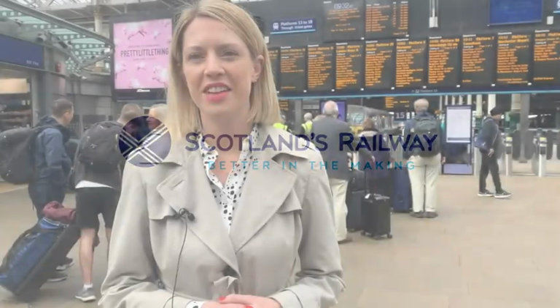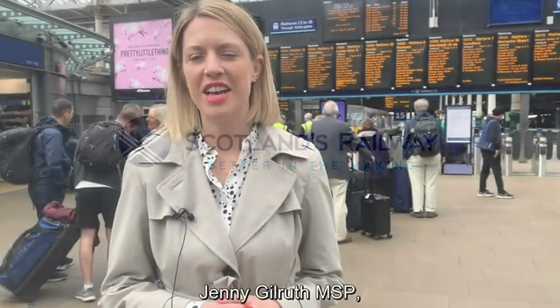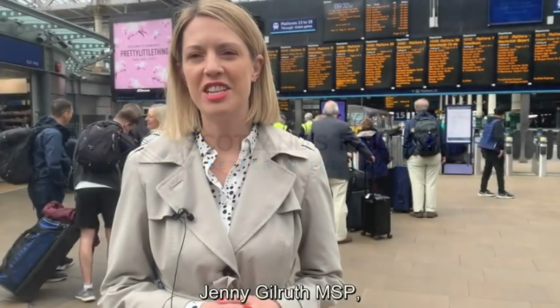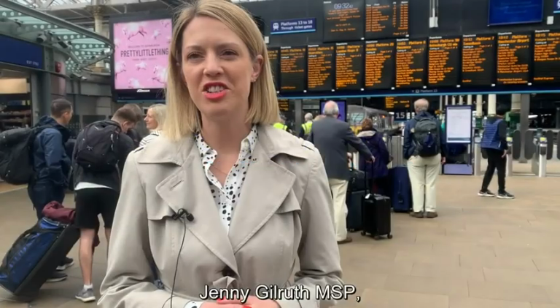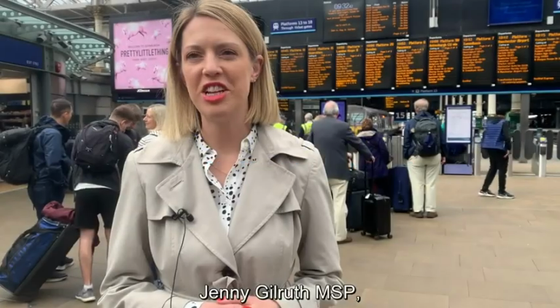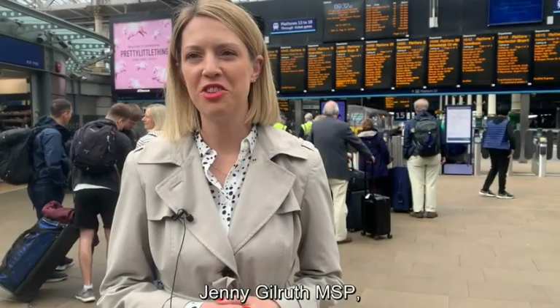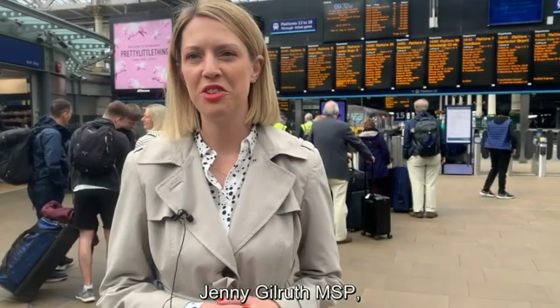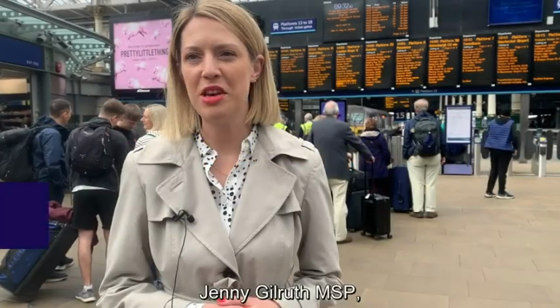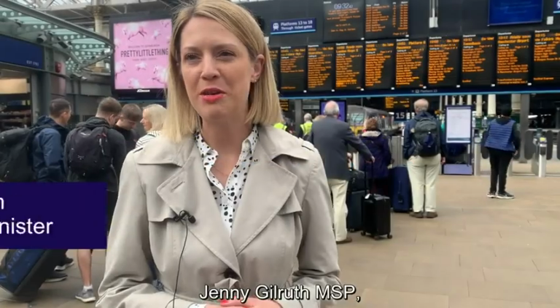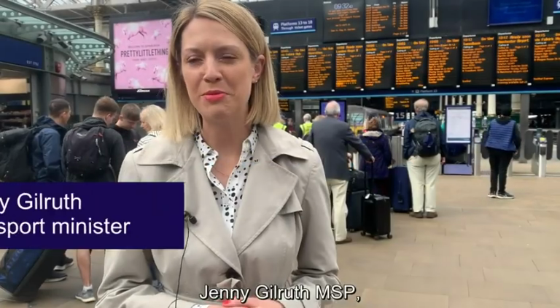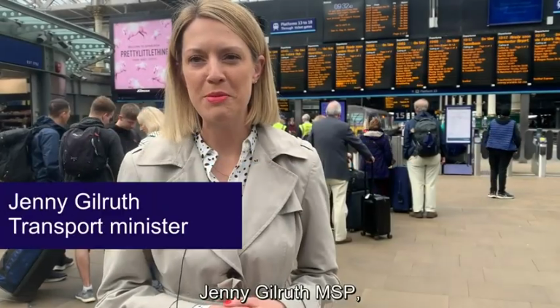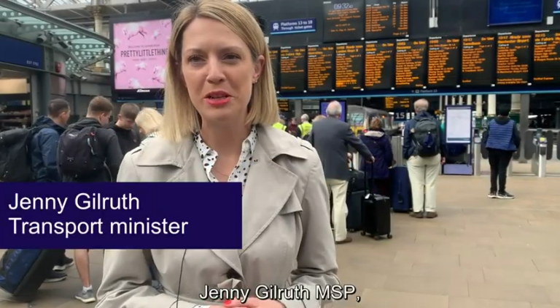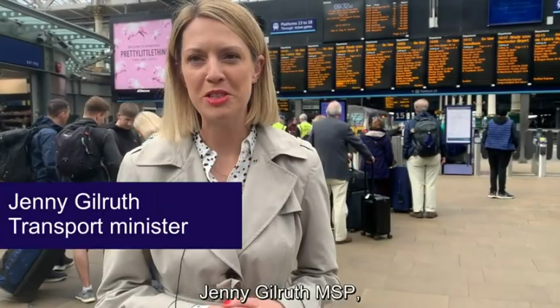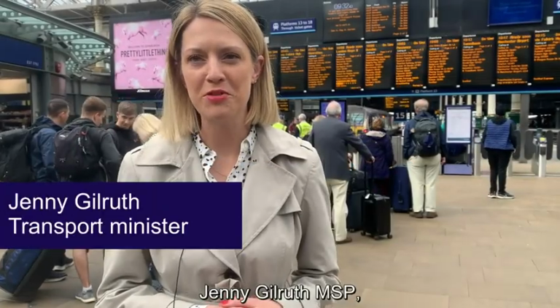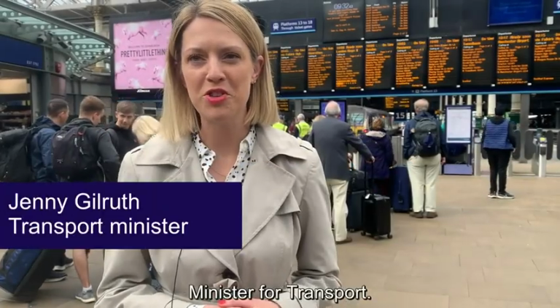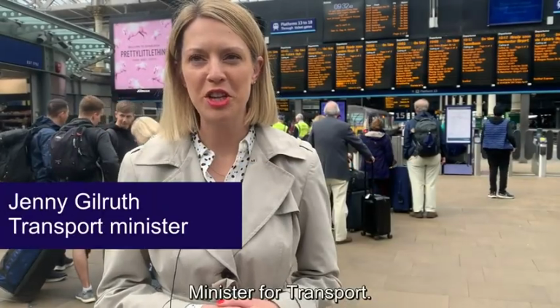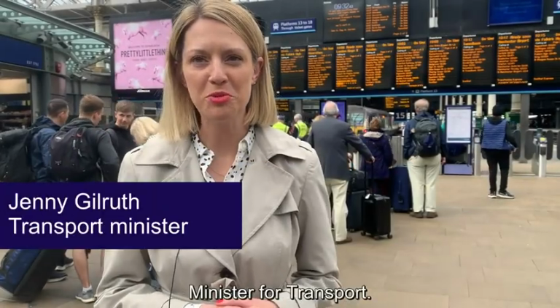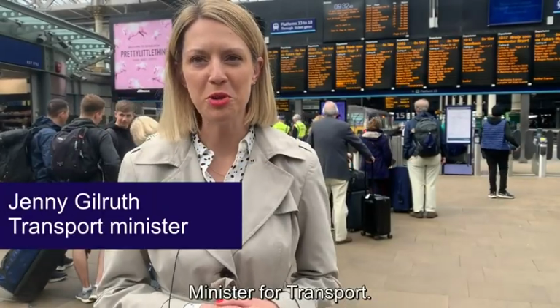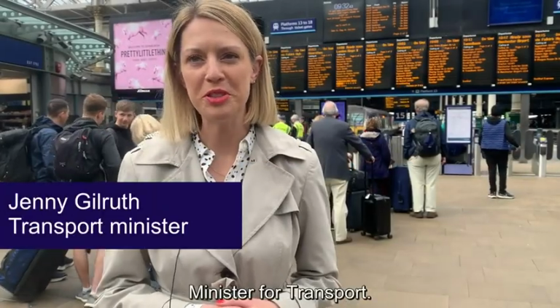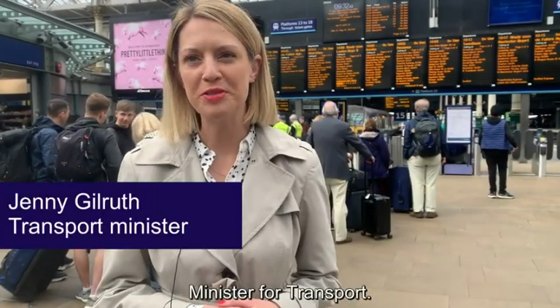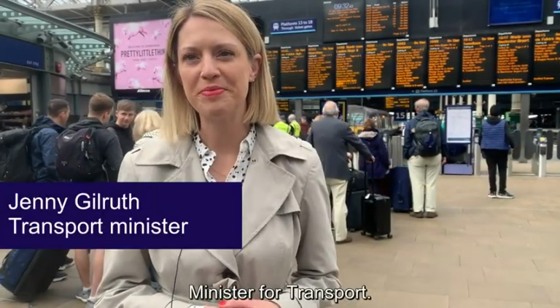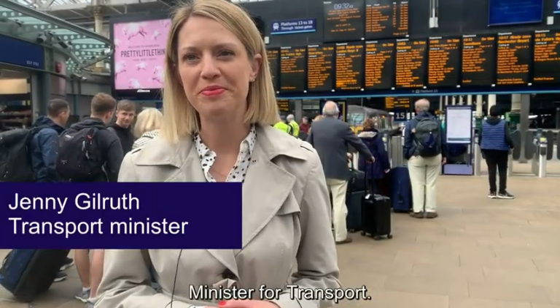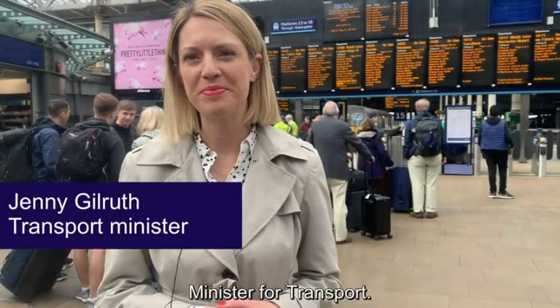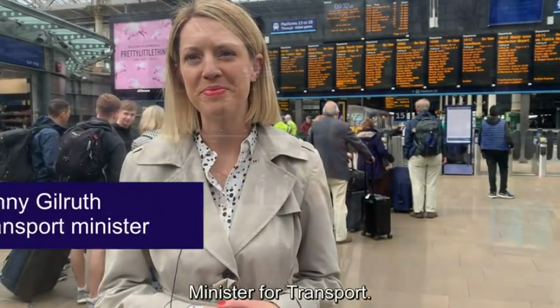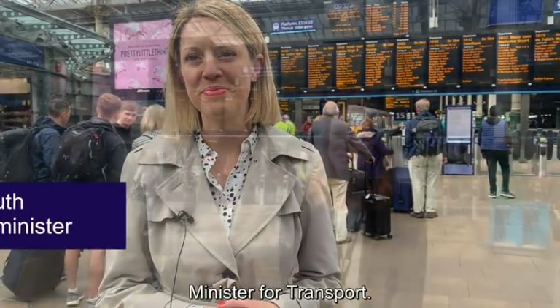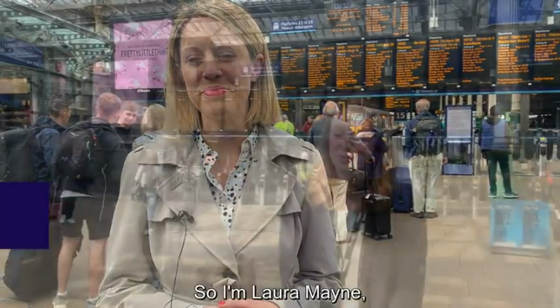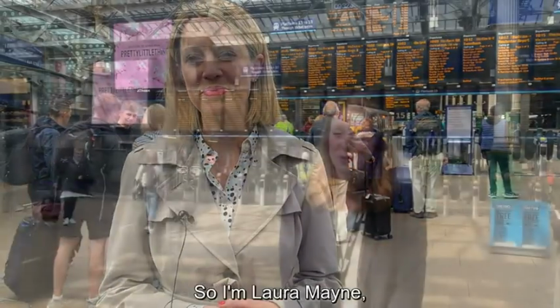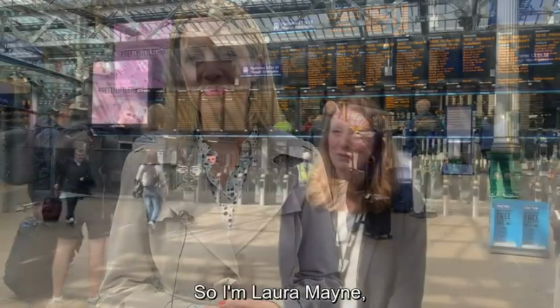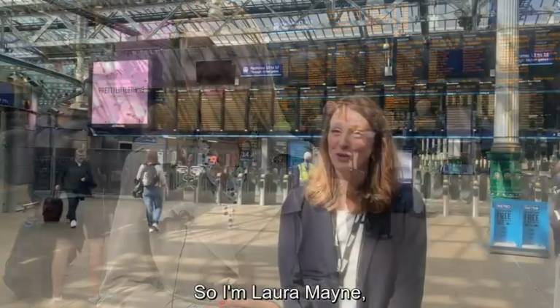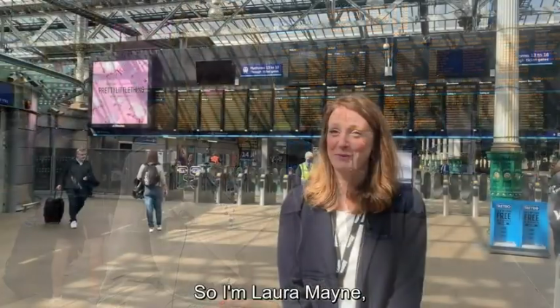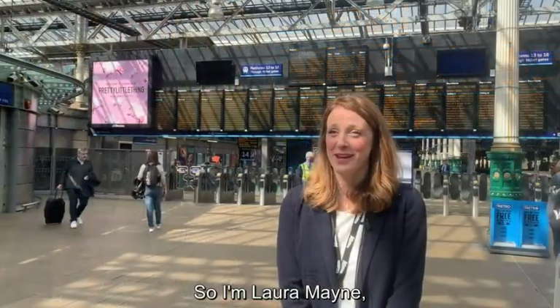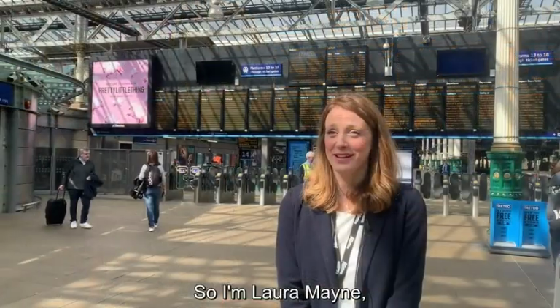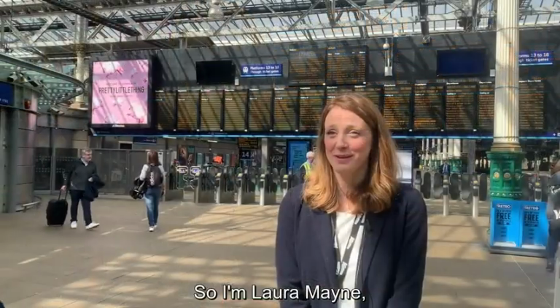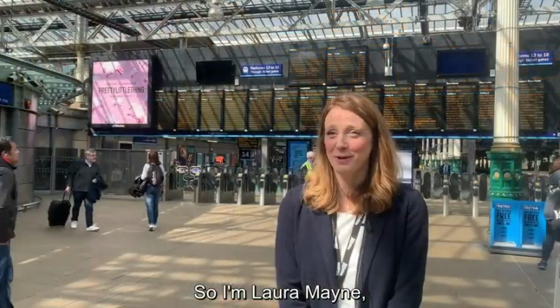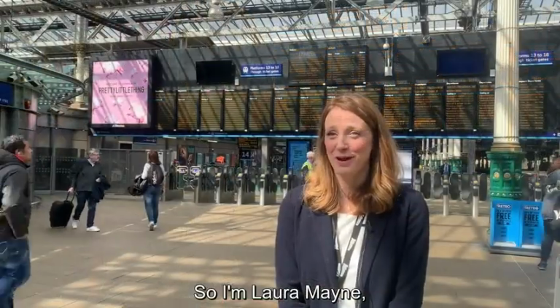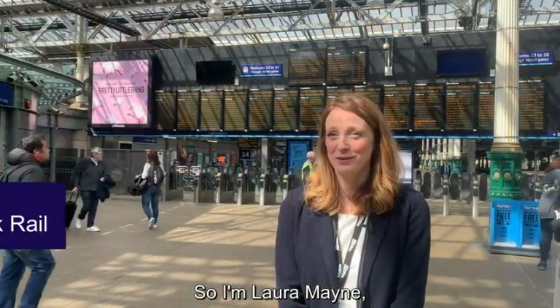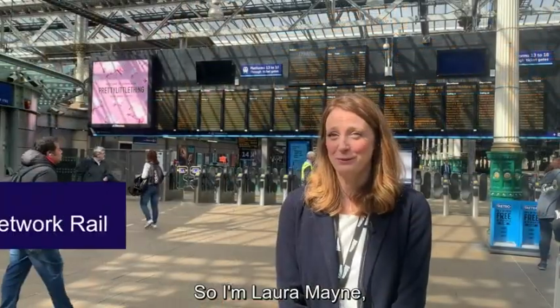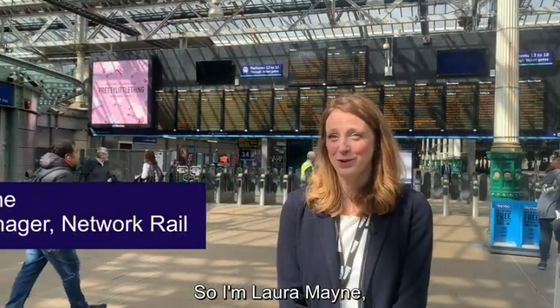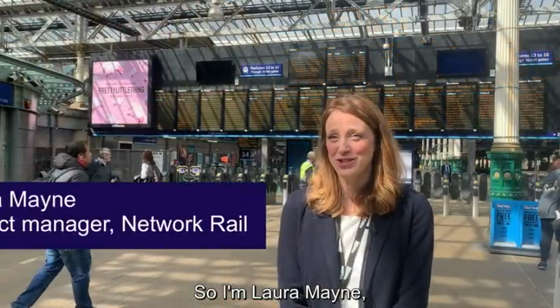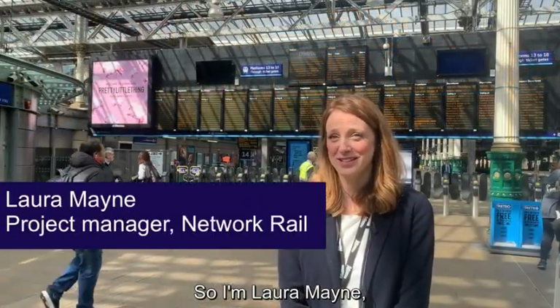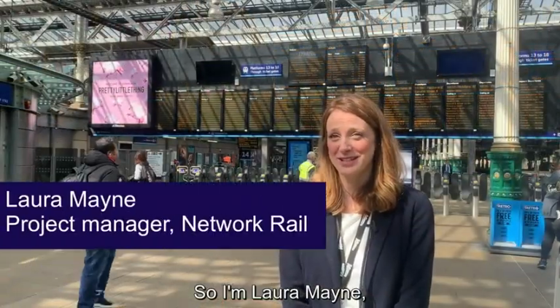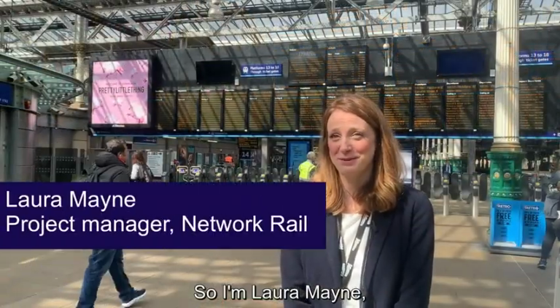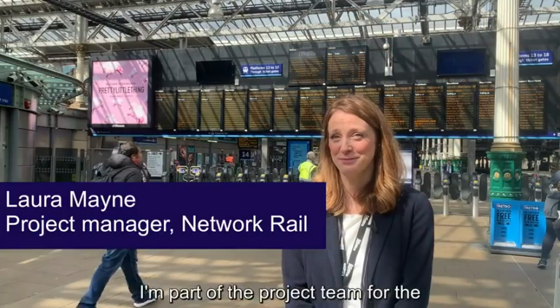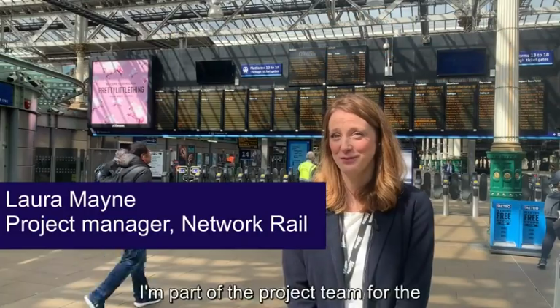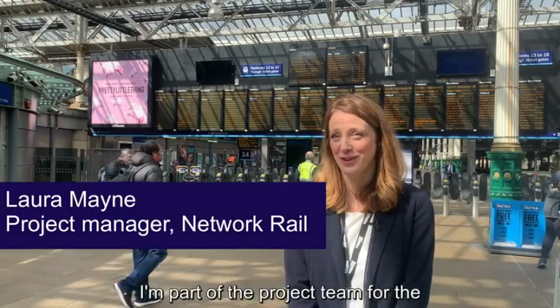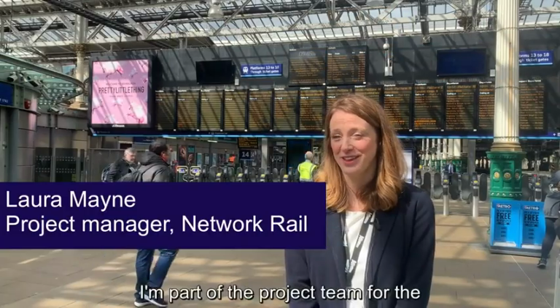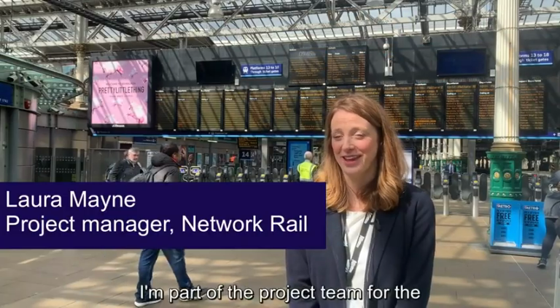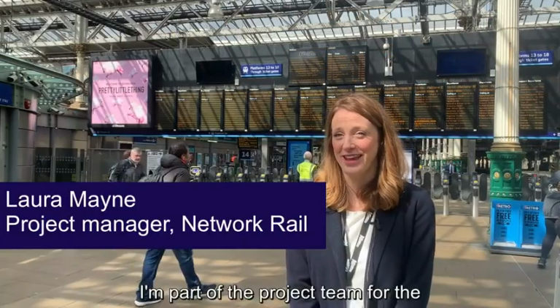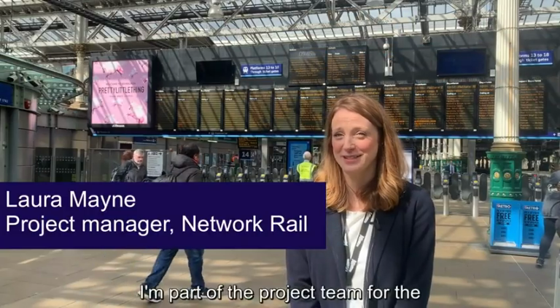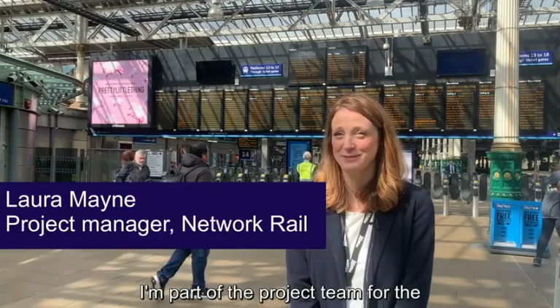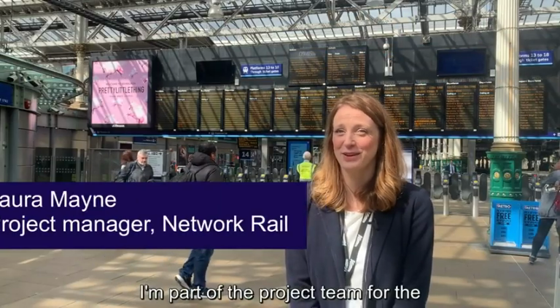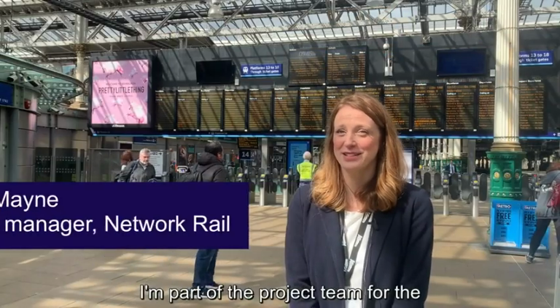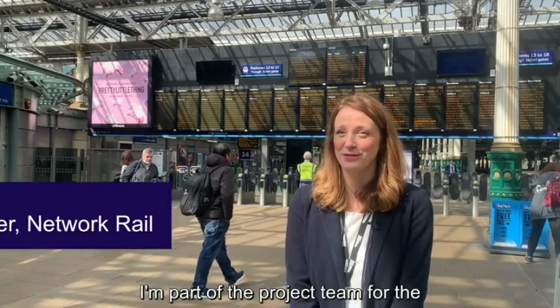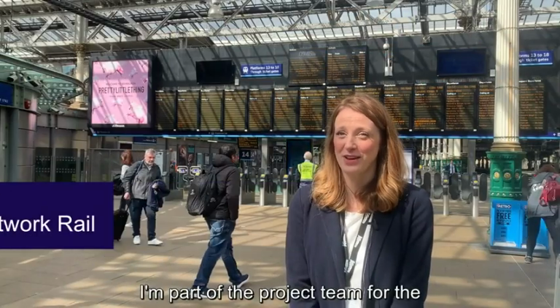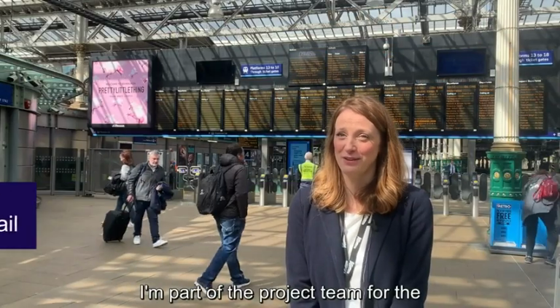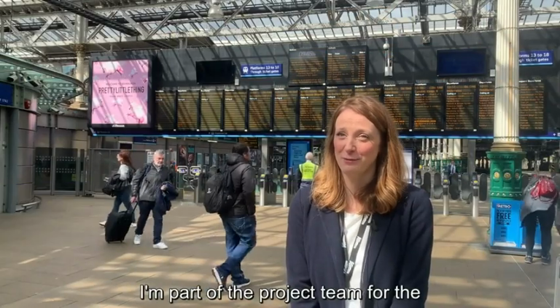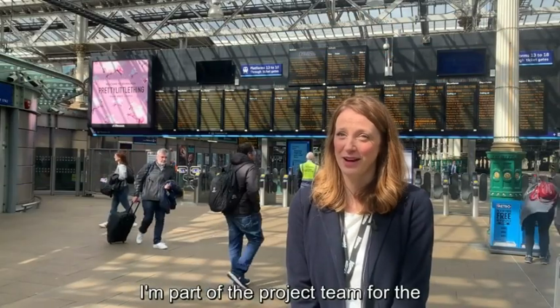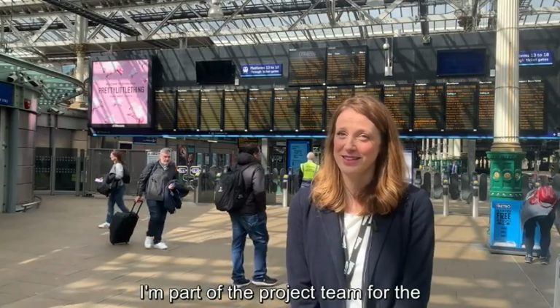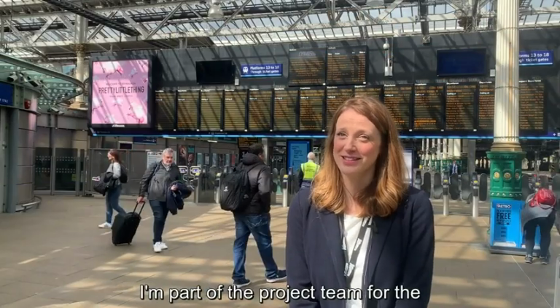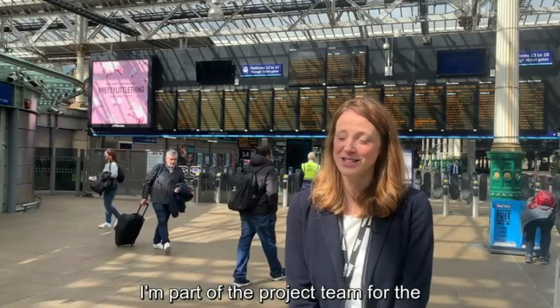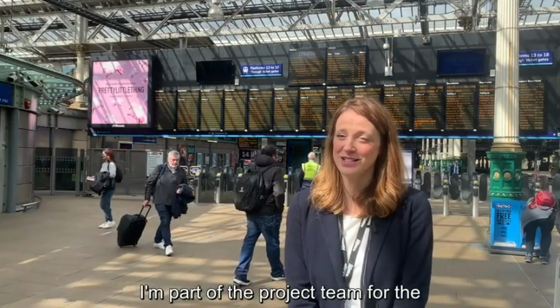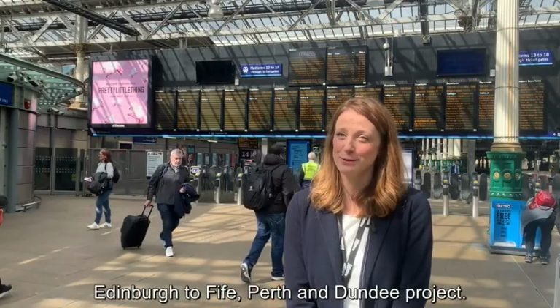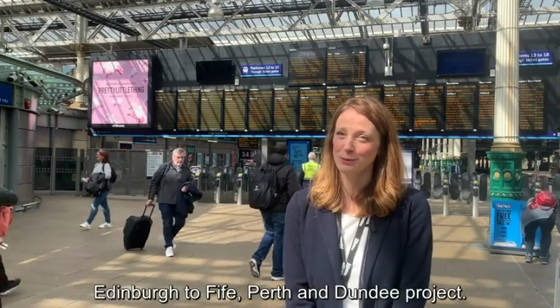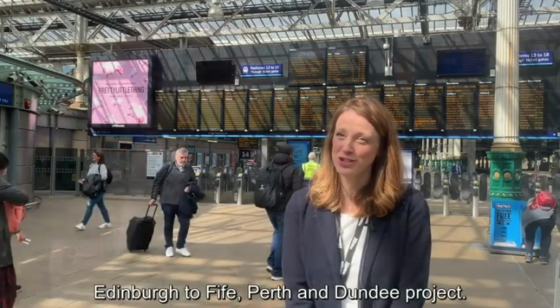Jenny Gloruth, MSP, Minister for Transport. So I'm Laura Mayne, I'm part of the project team for the Edinburgh to Fife, Perth and Dundee project.